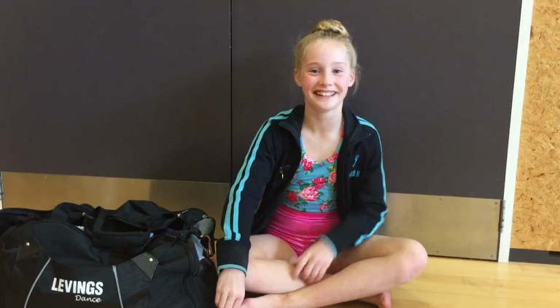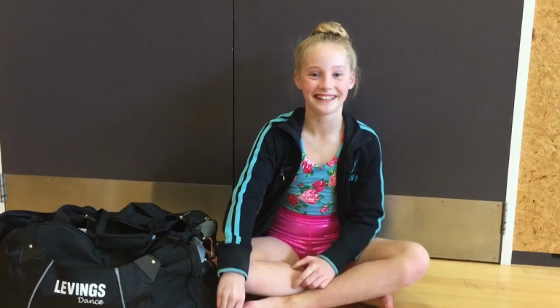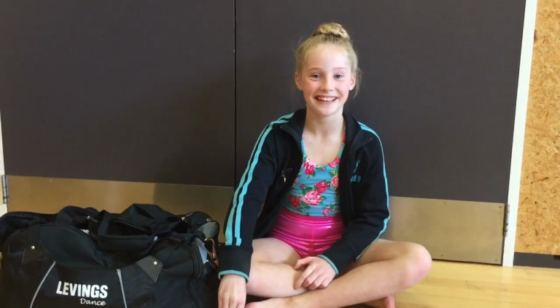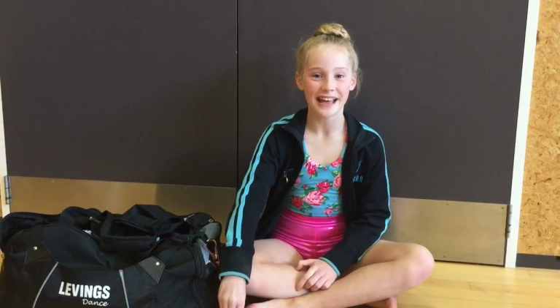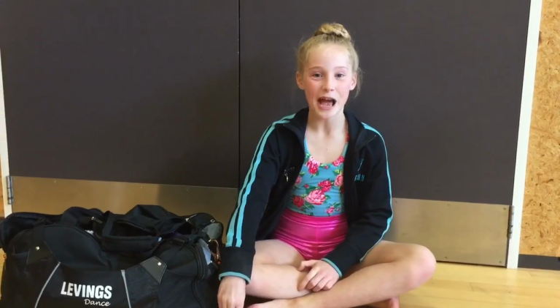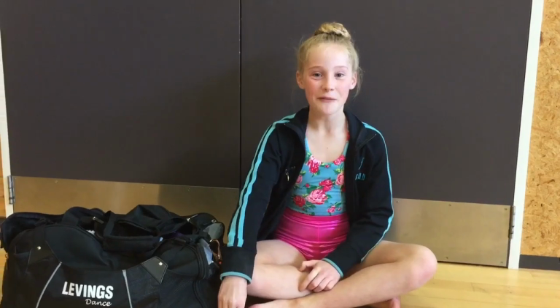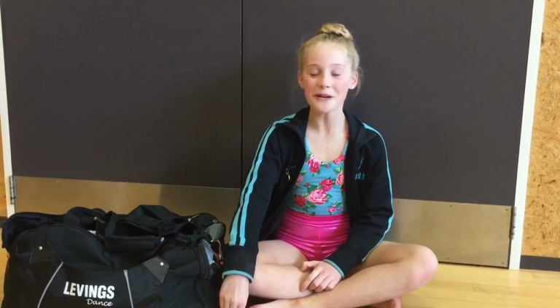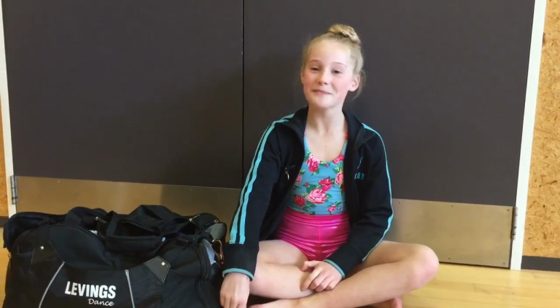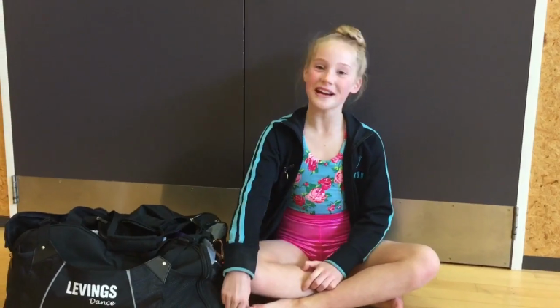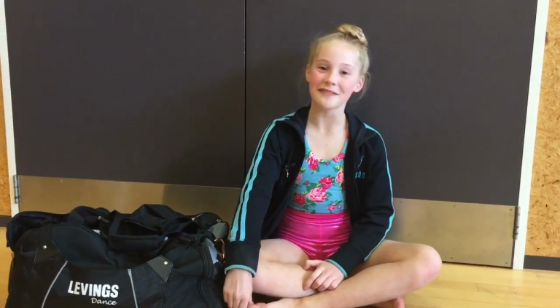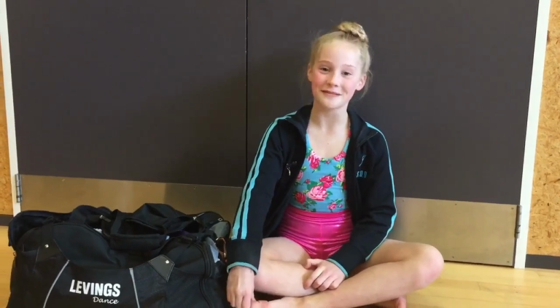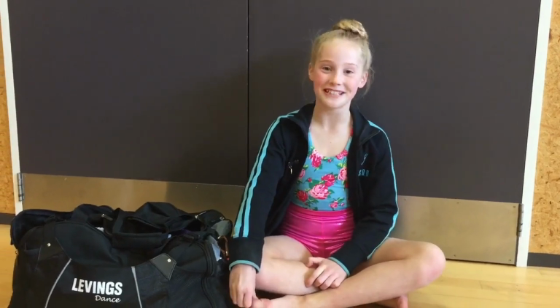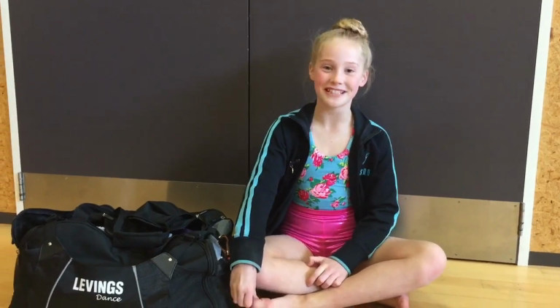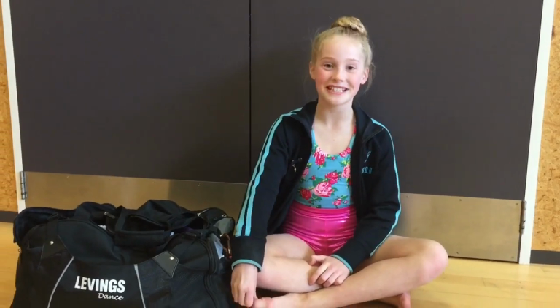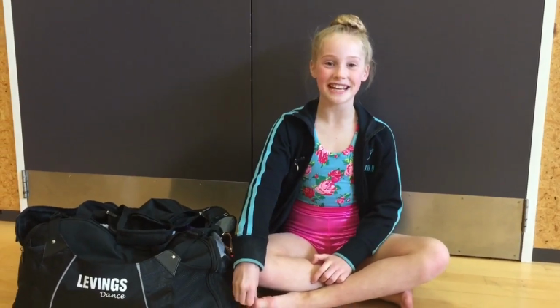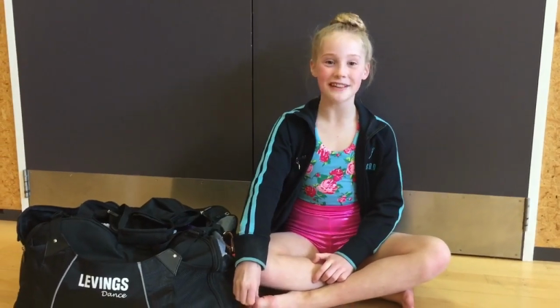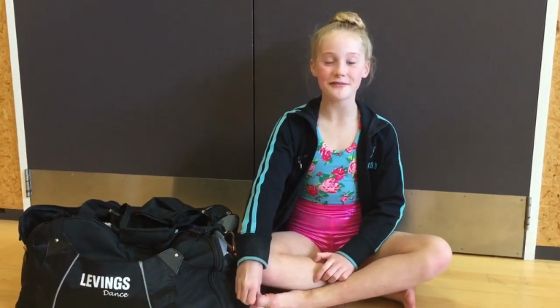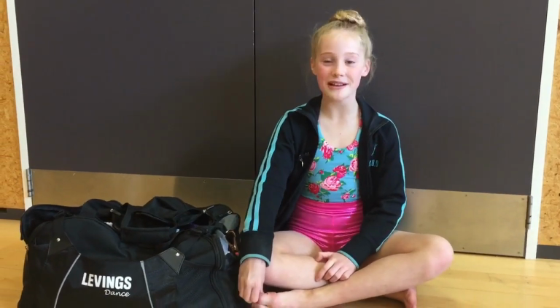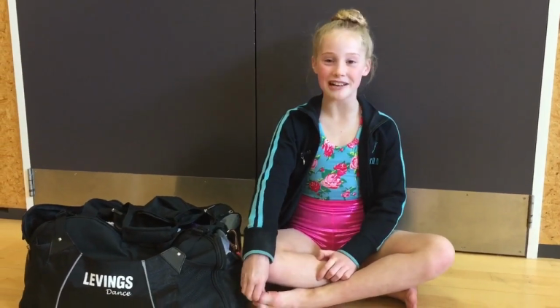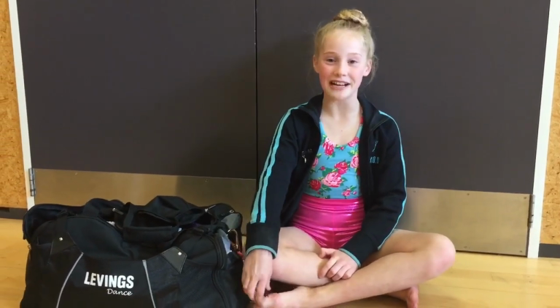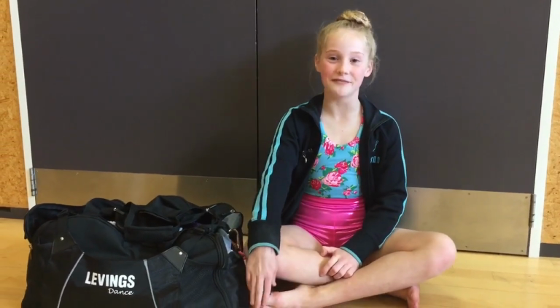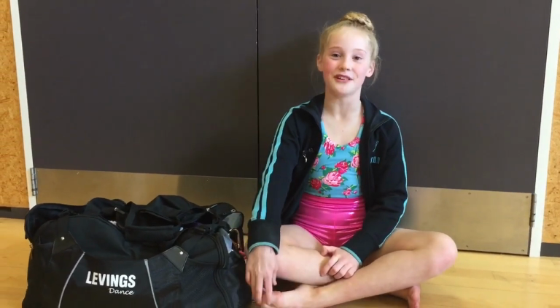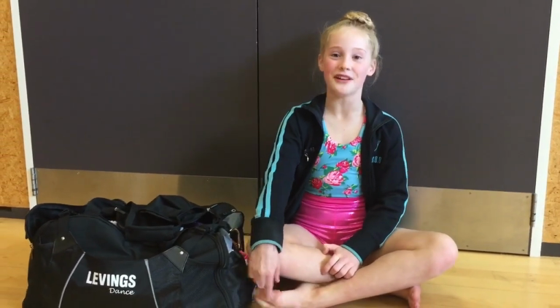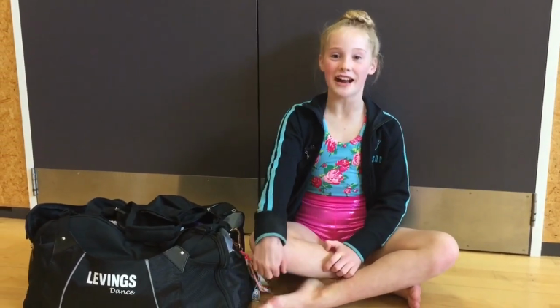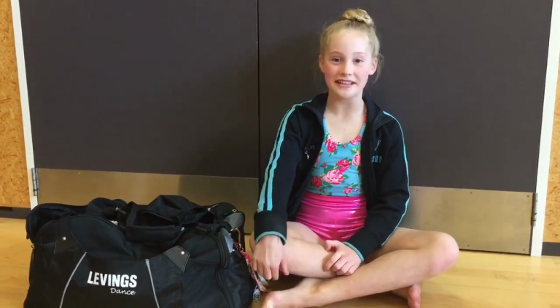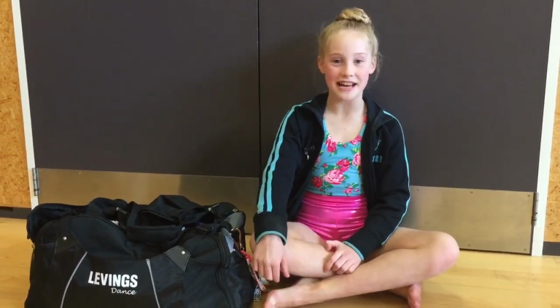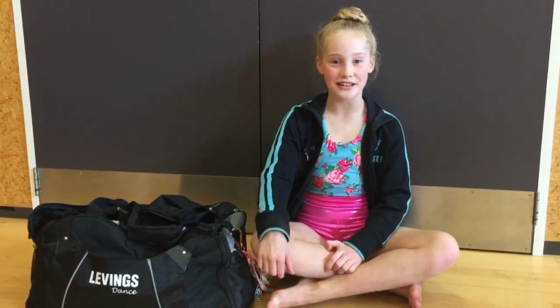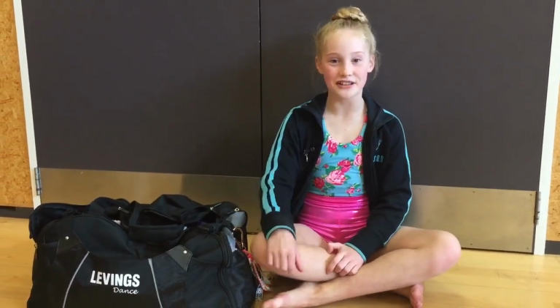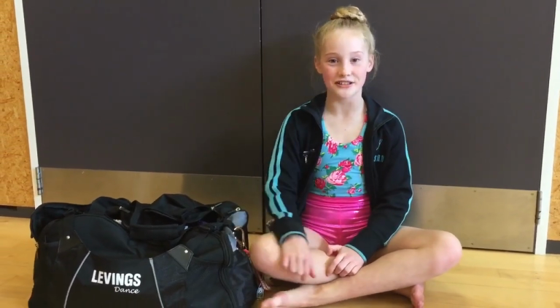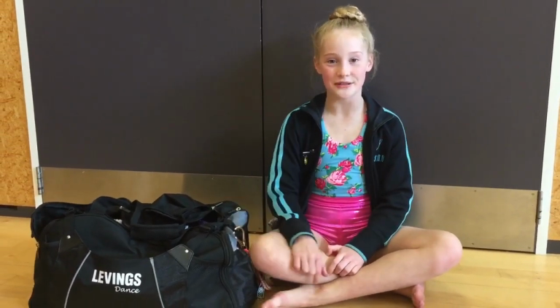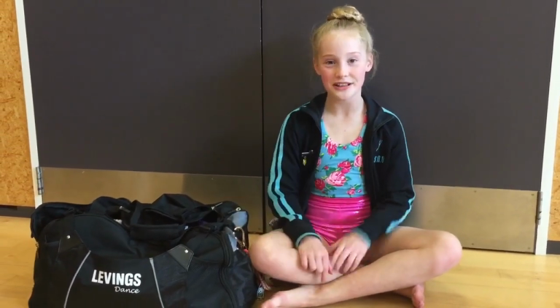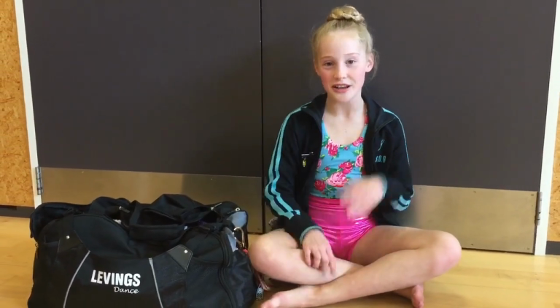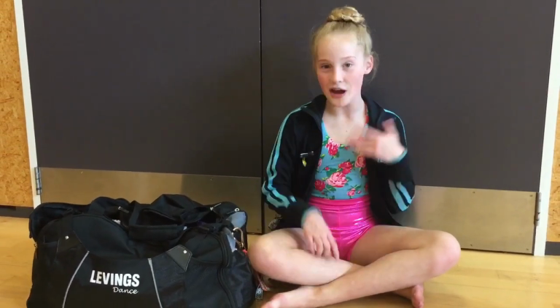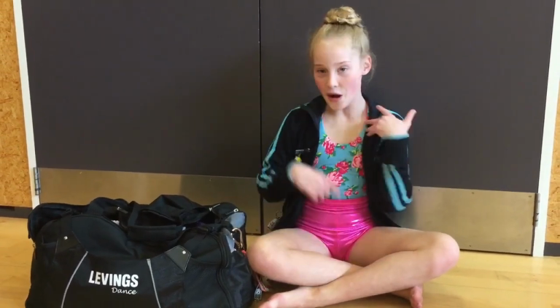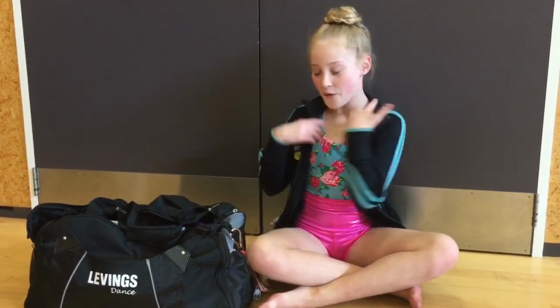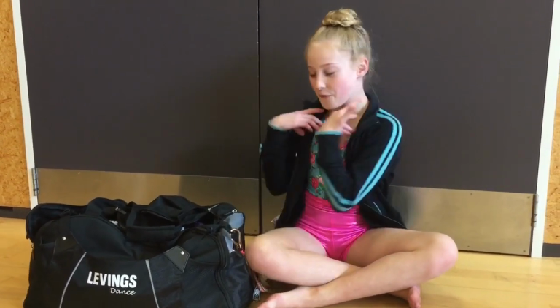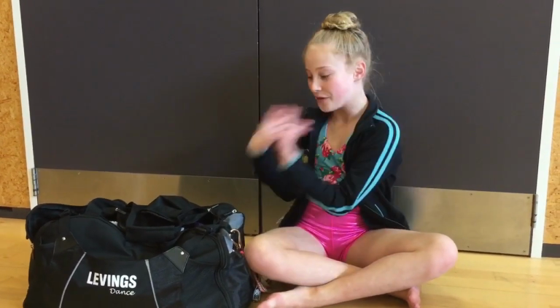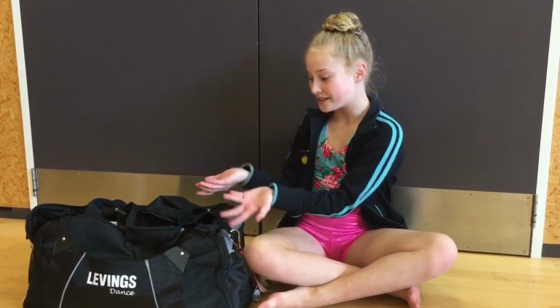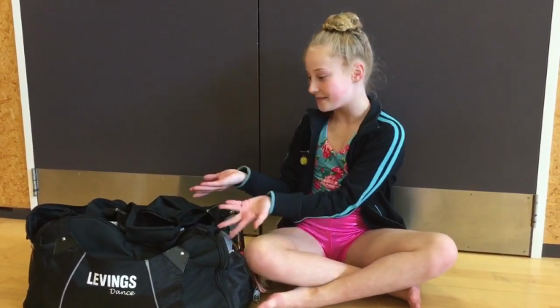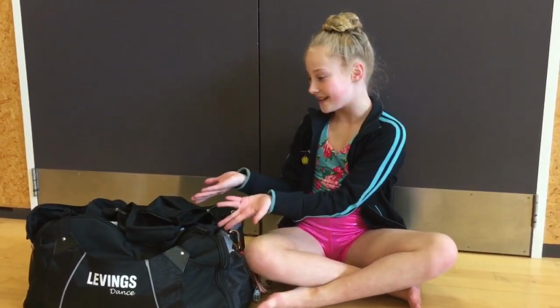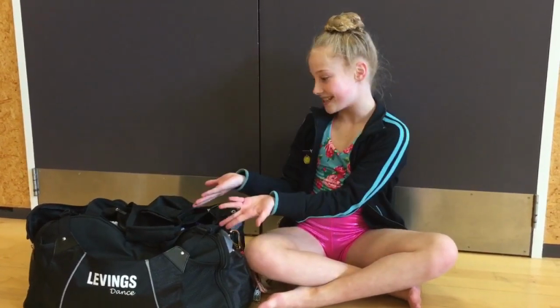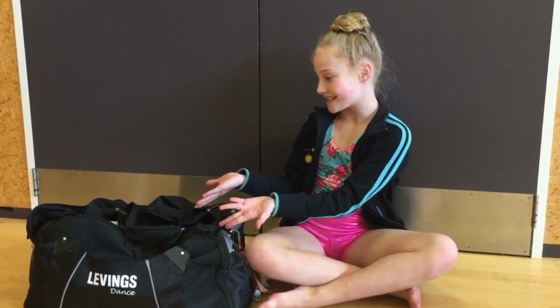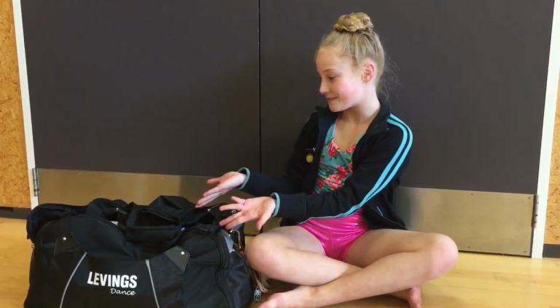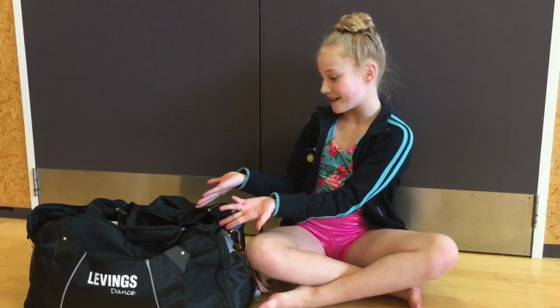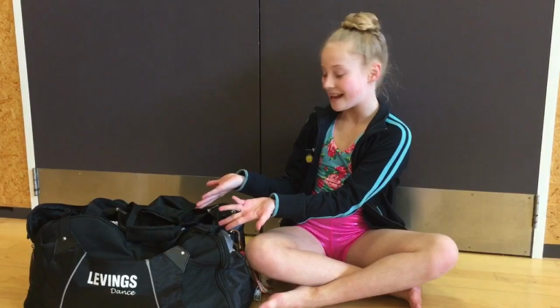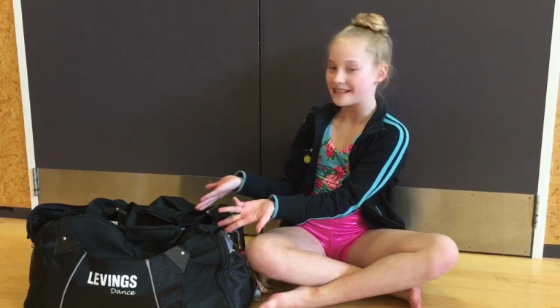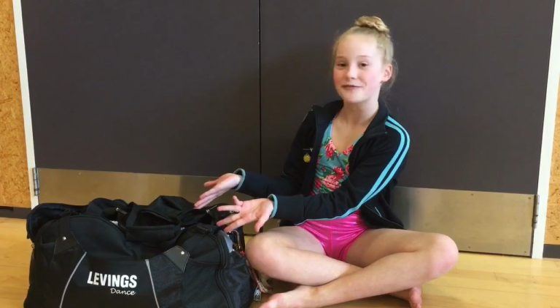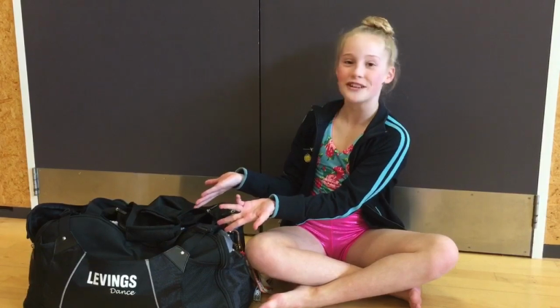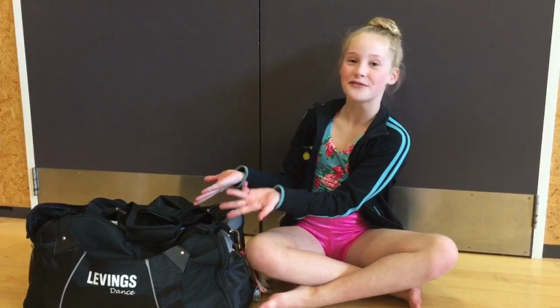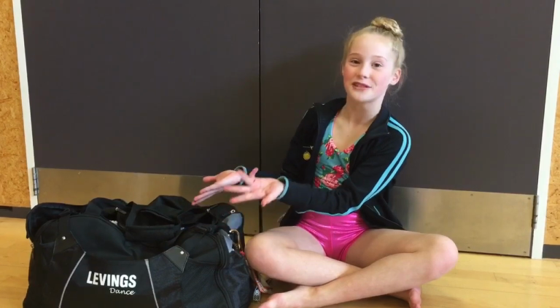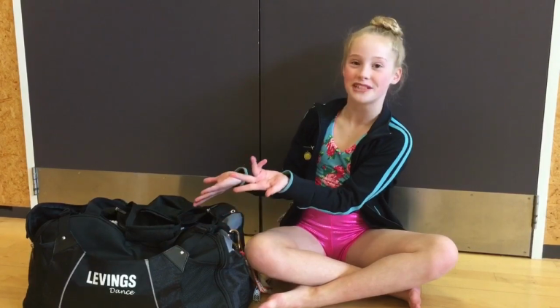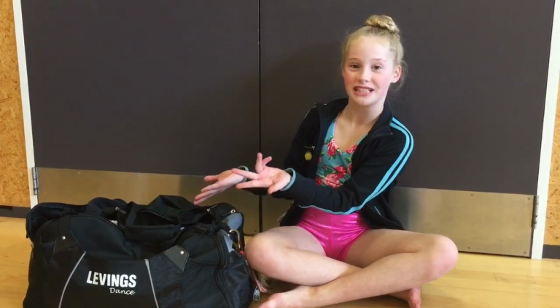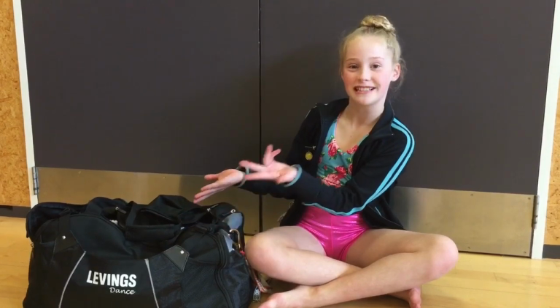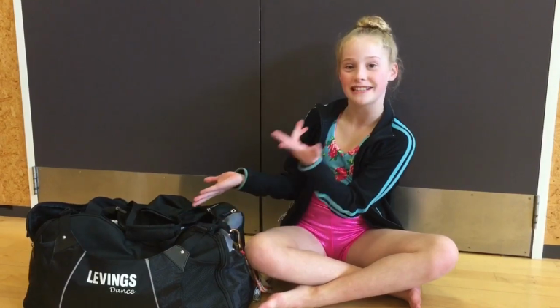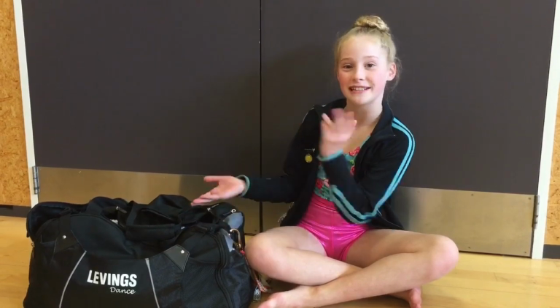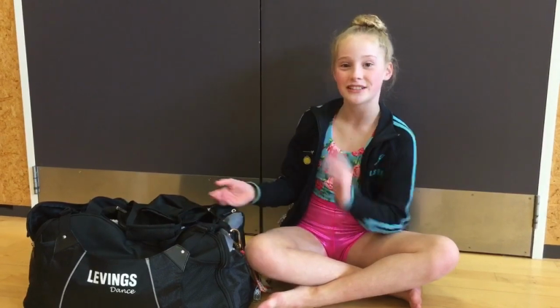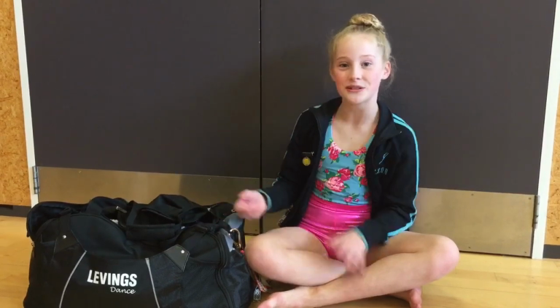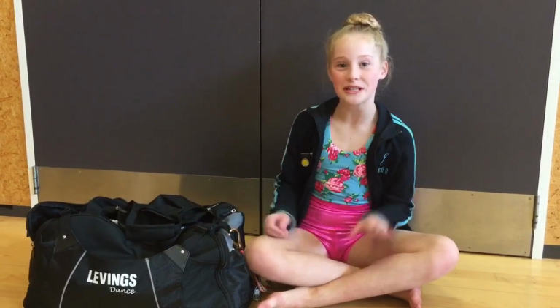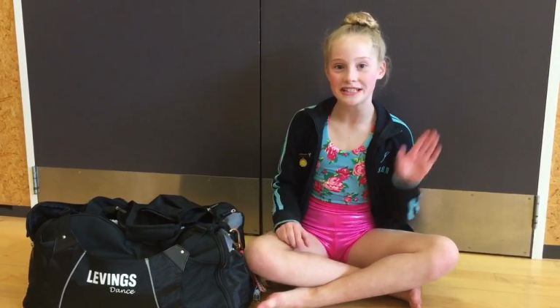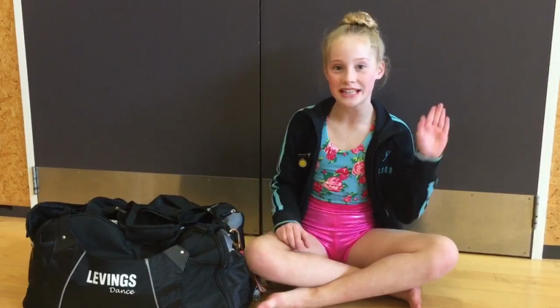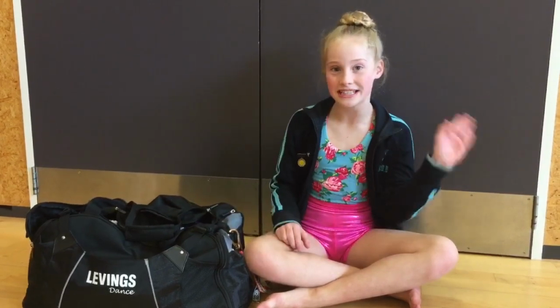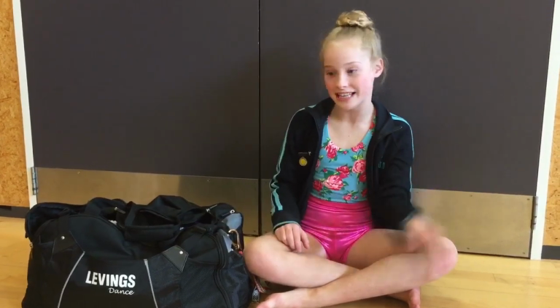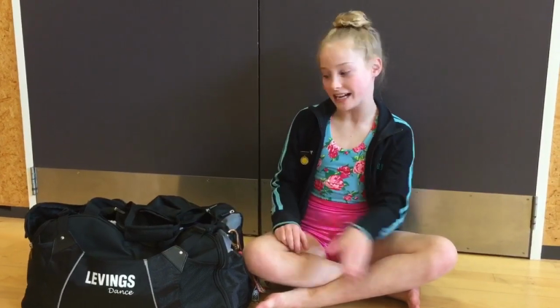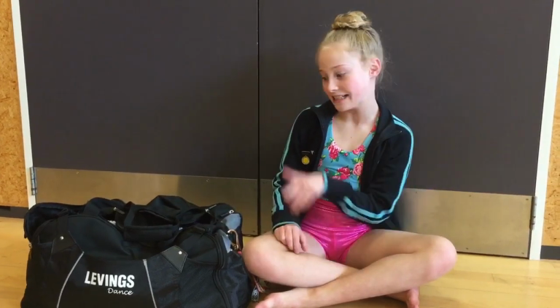Welcome back everyone. Today for my training vlog I decided to do a 'what's in my dance bag,' as a few of you suggested. So let's get started.